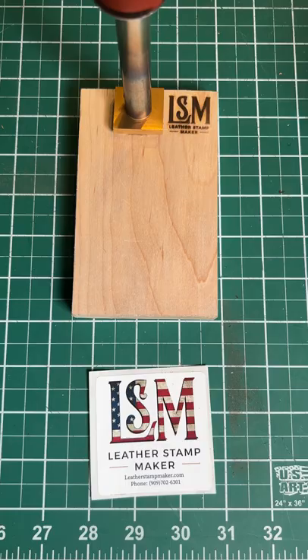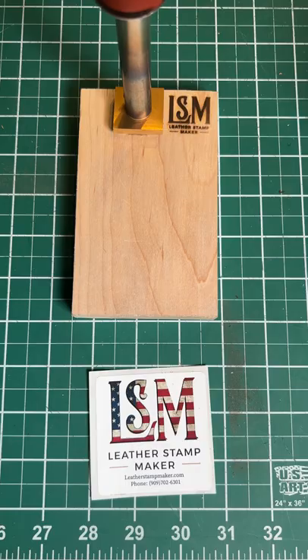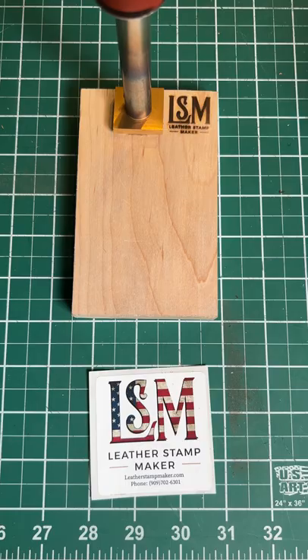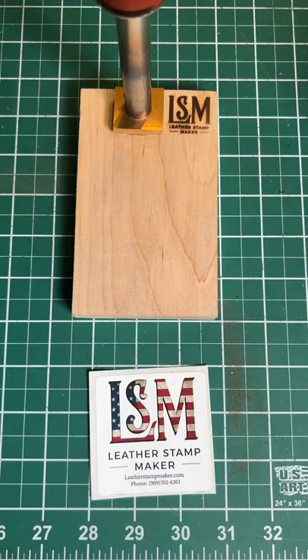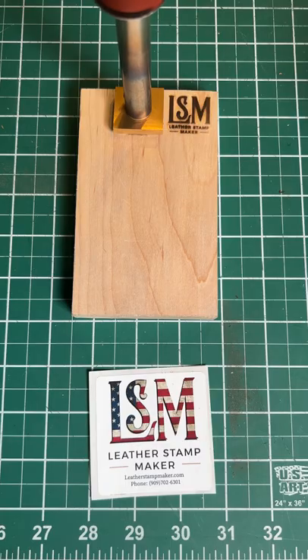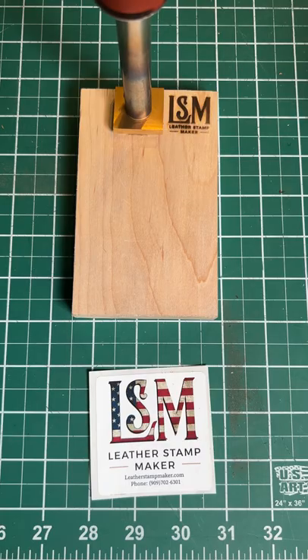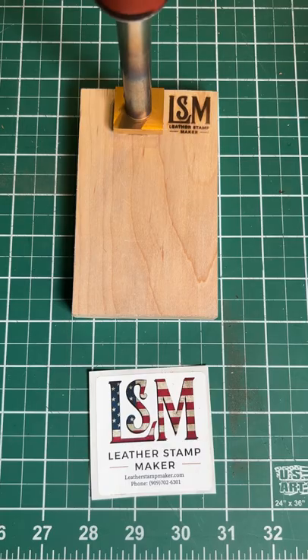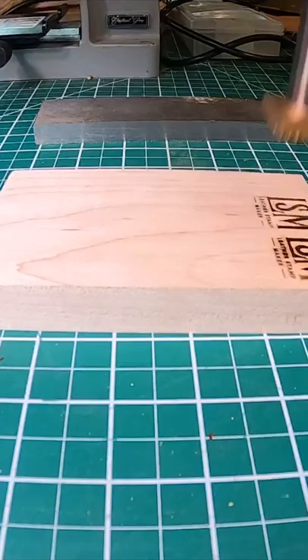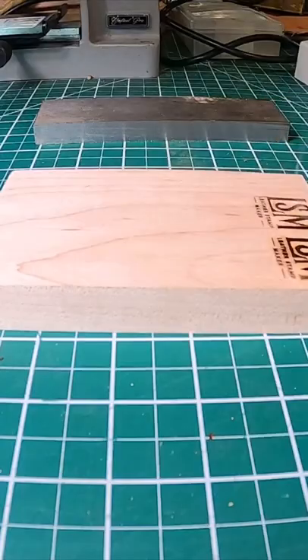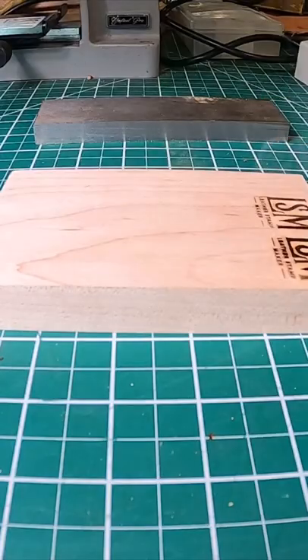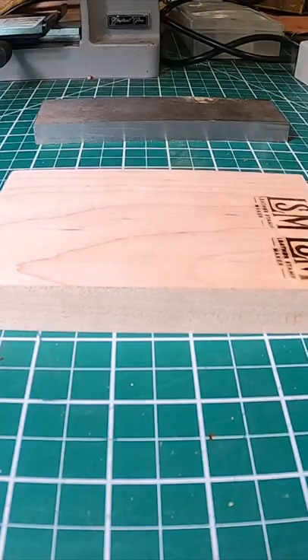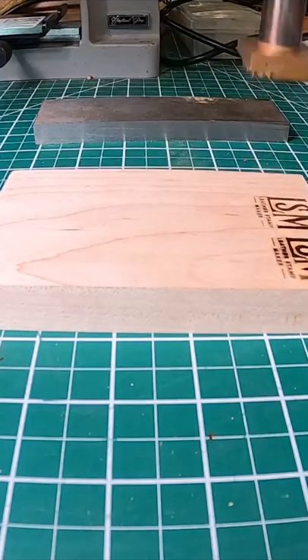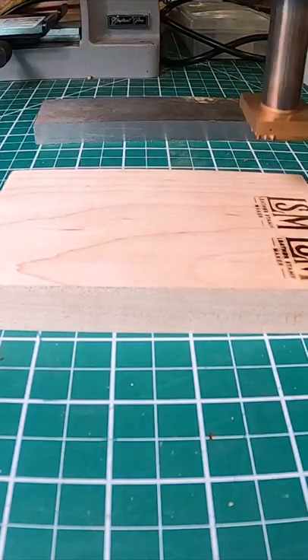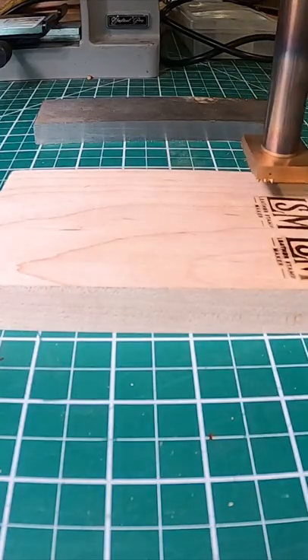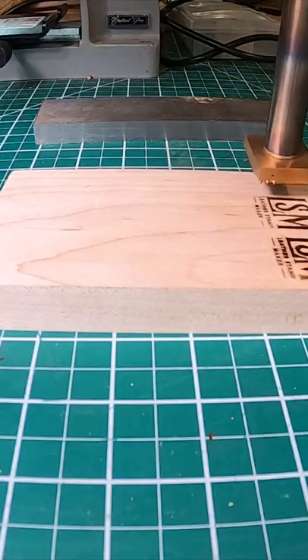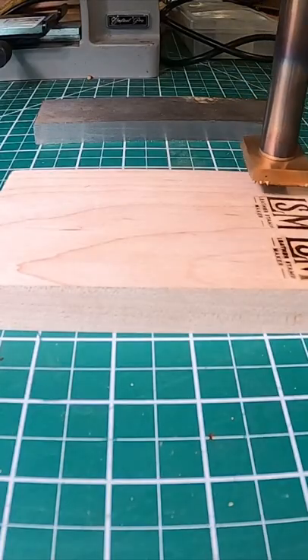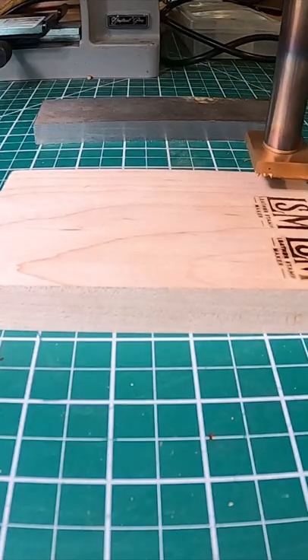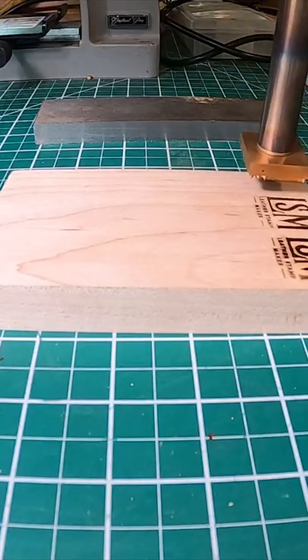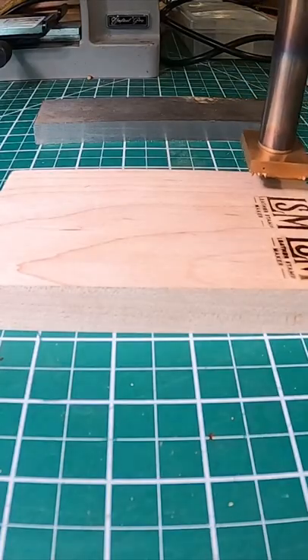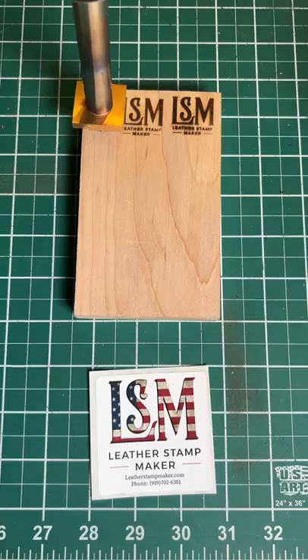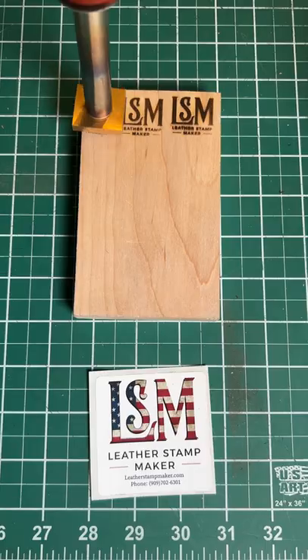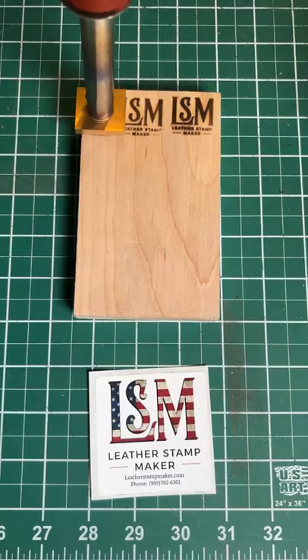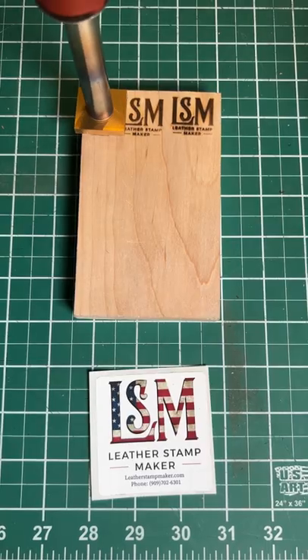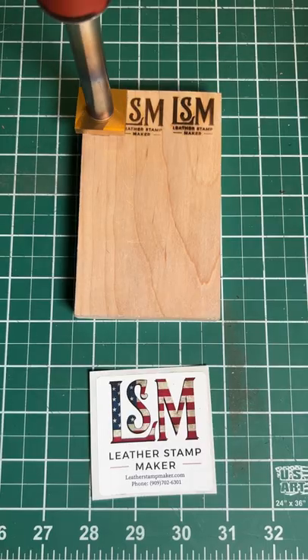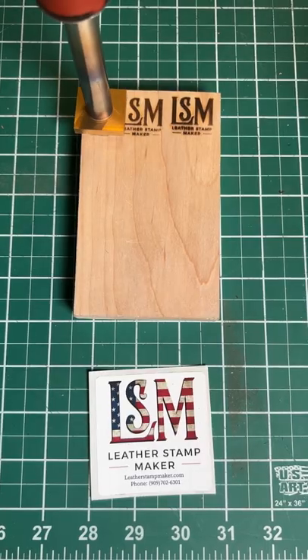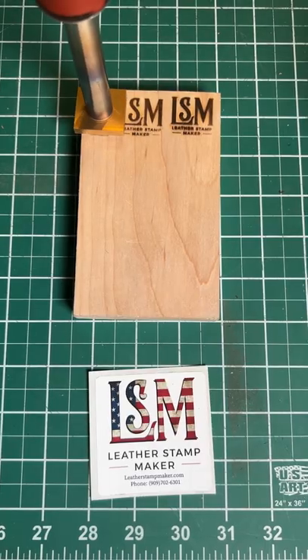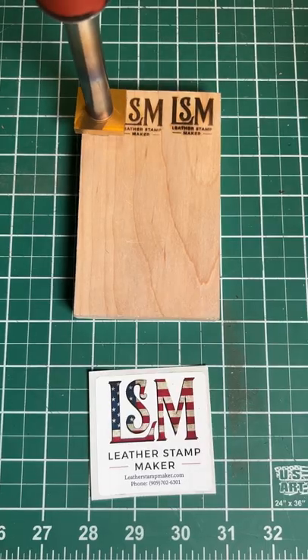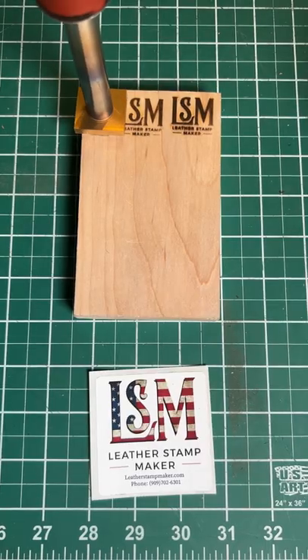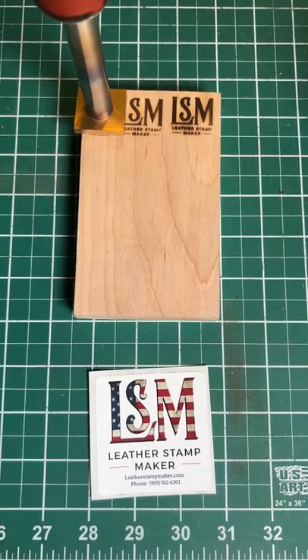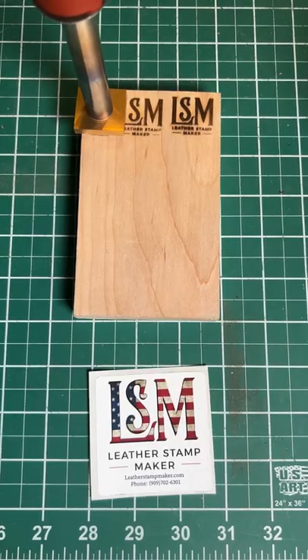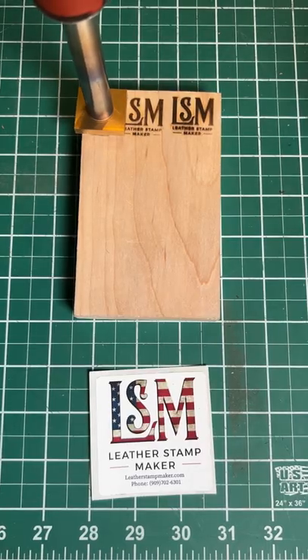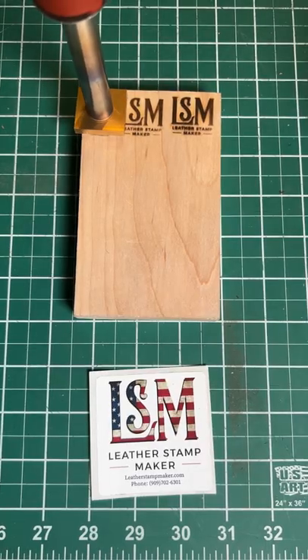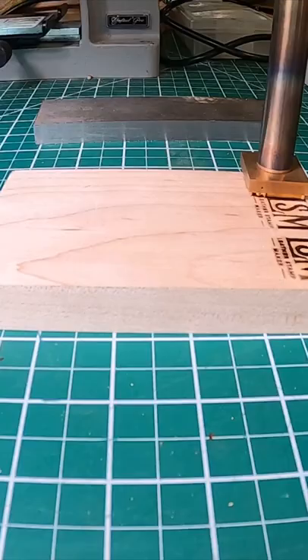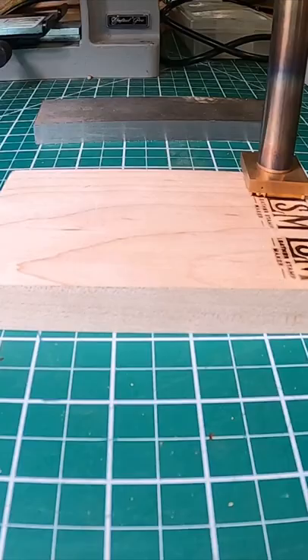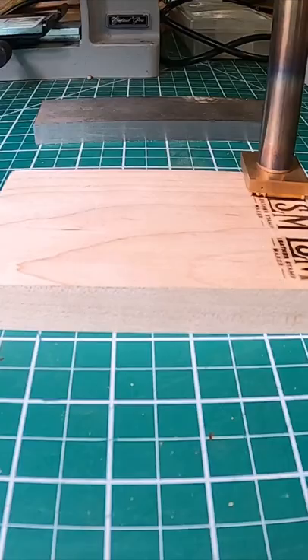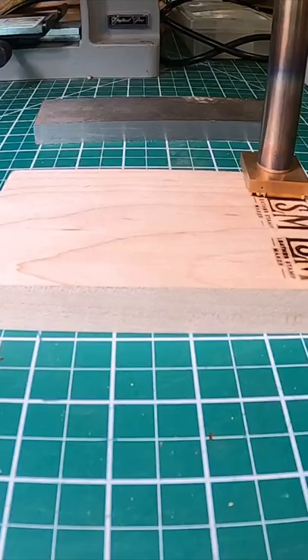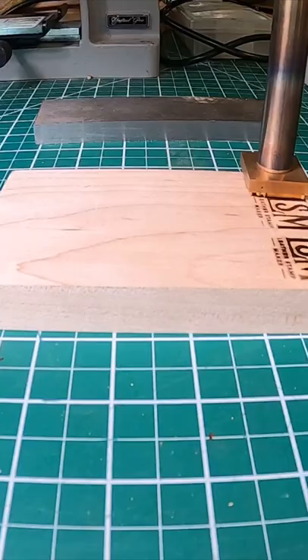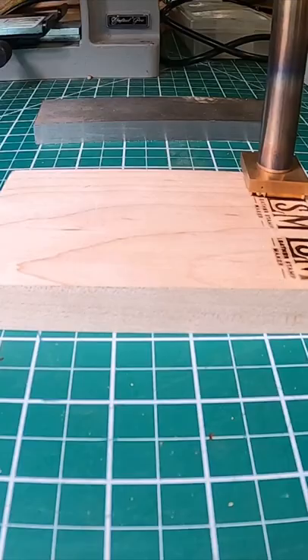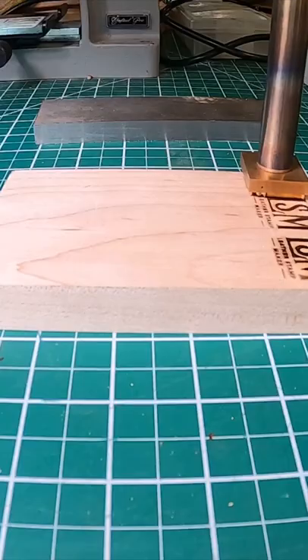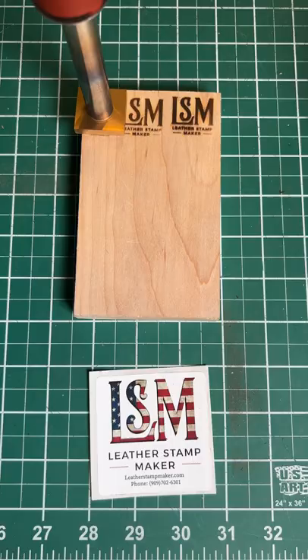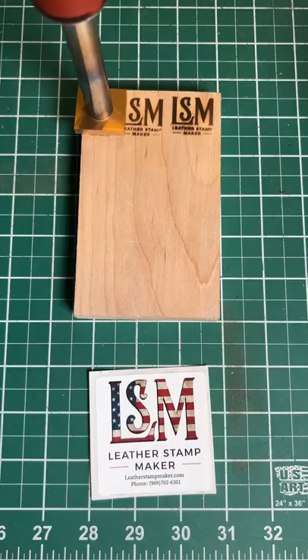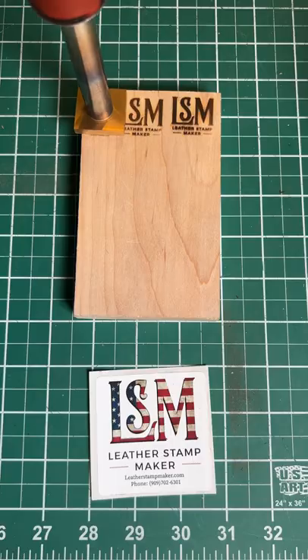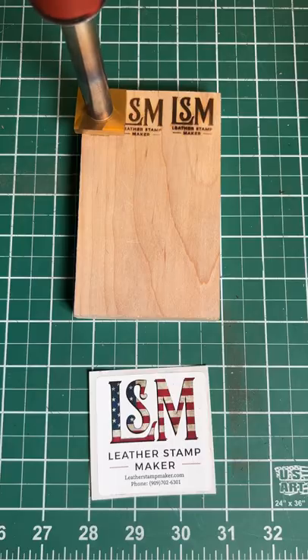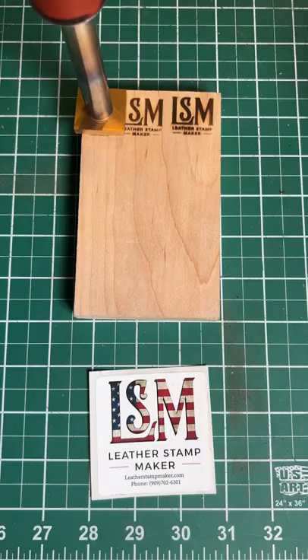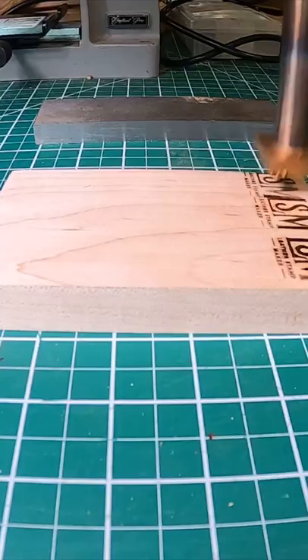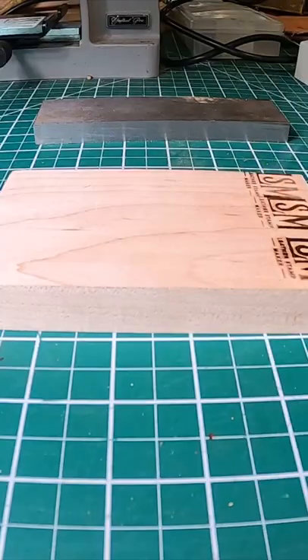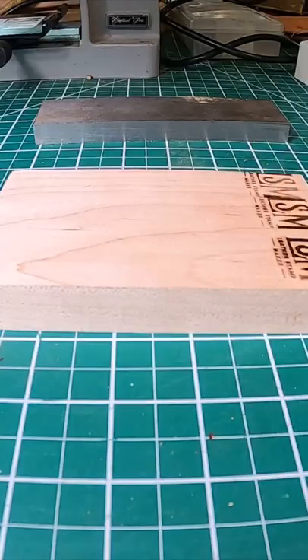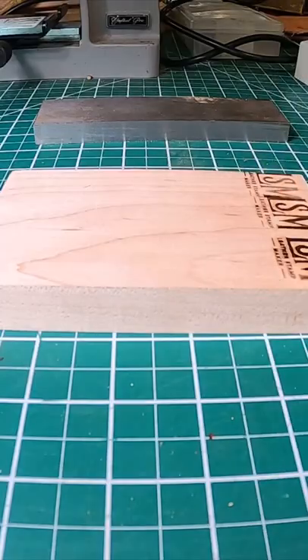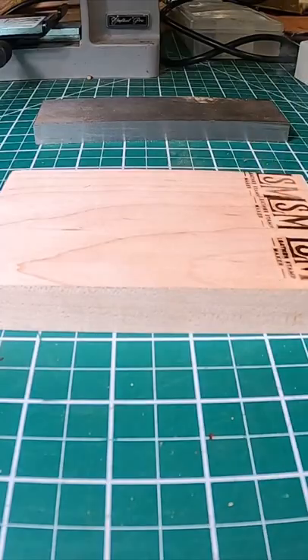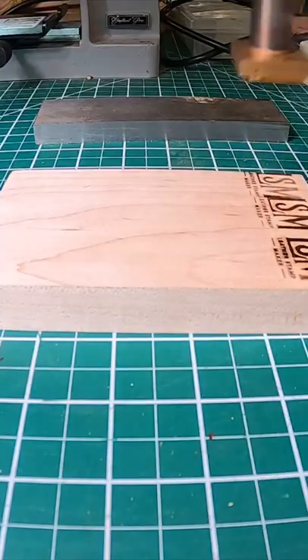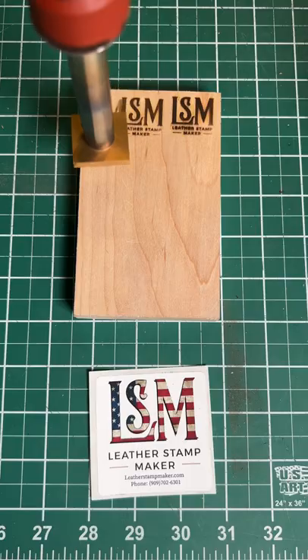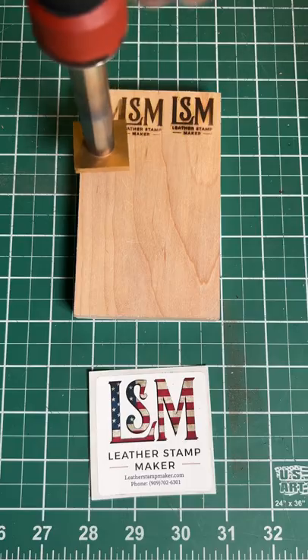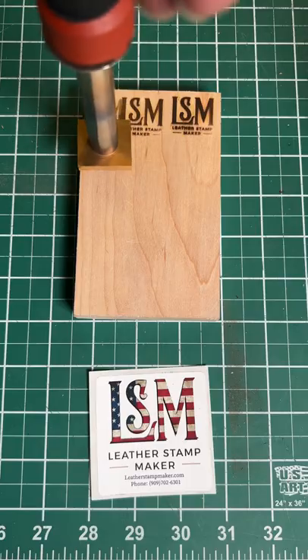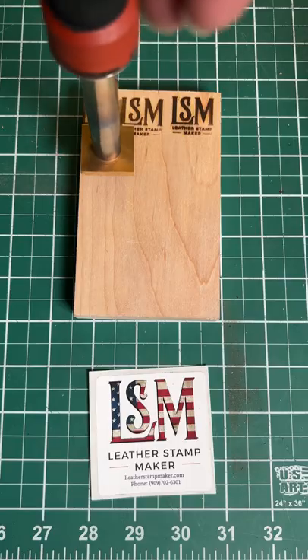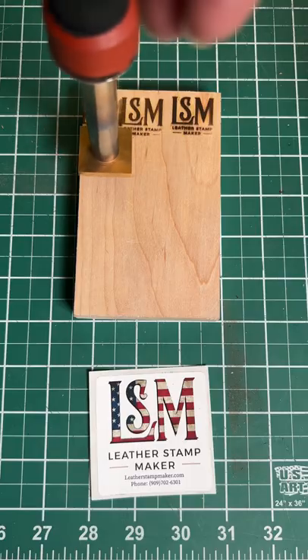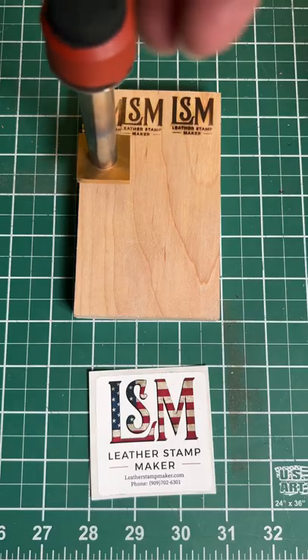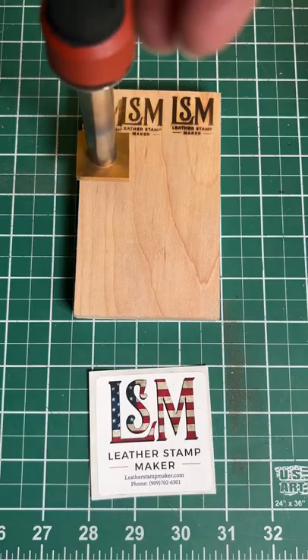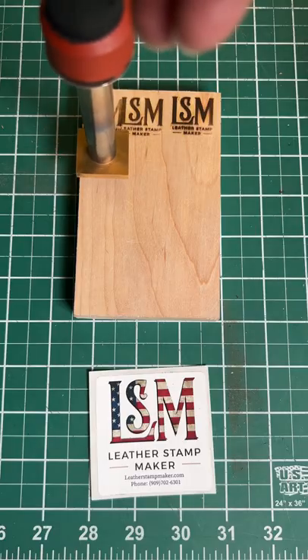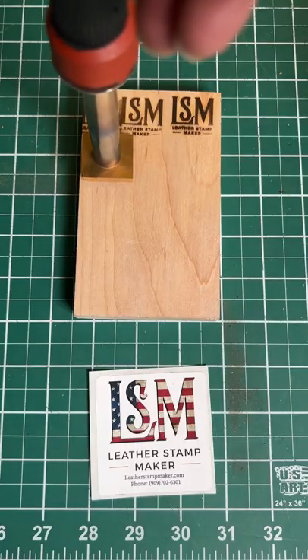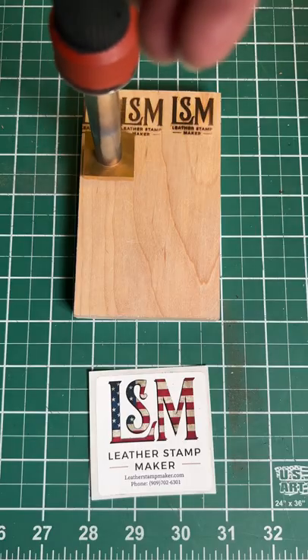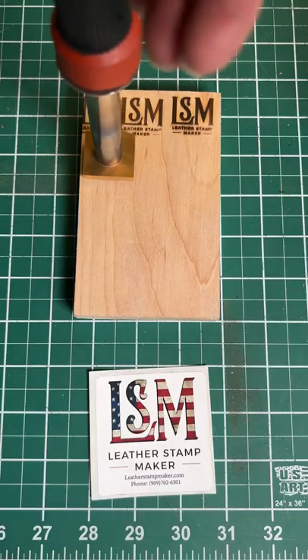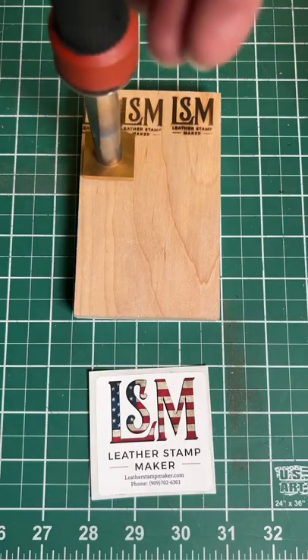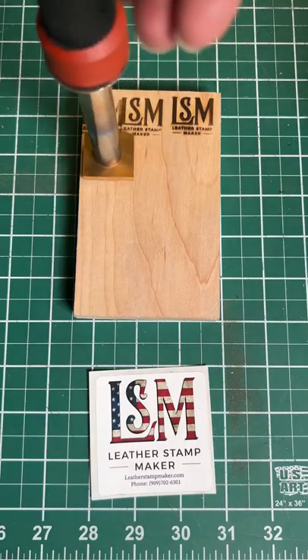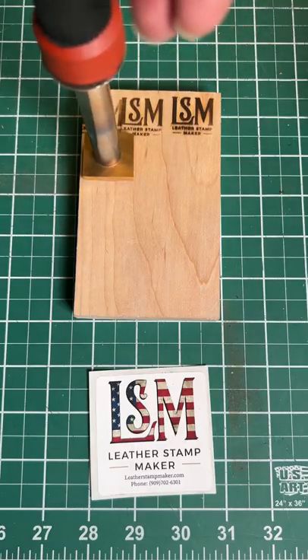Once it's hot, you can get multiple imprints going. 80 watts are not recommended for stamps larger than three and a half square inches.